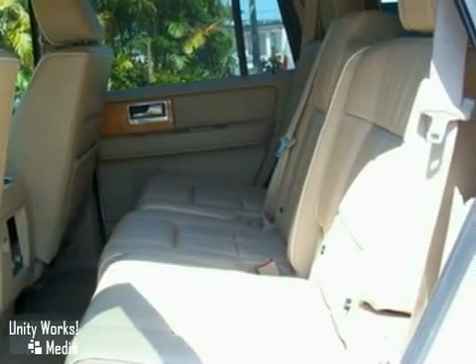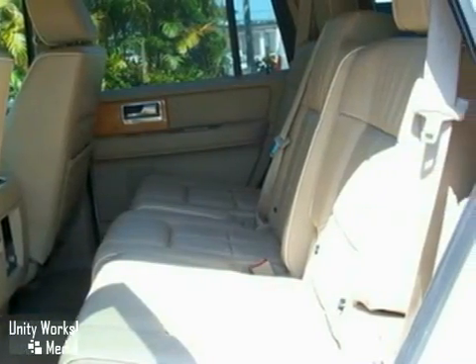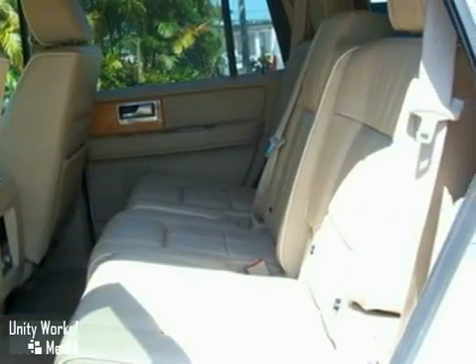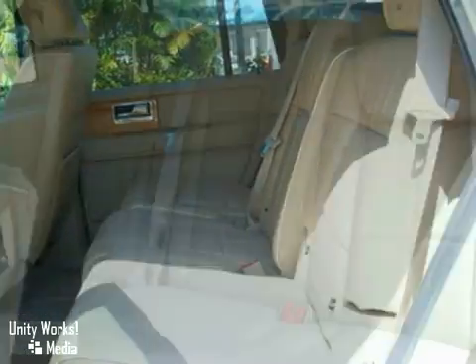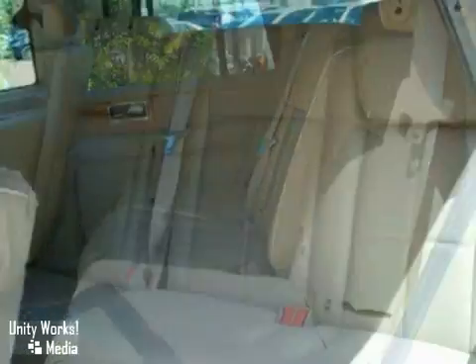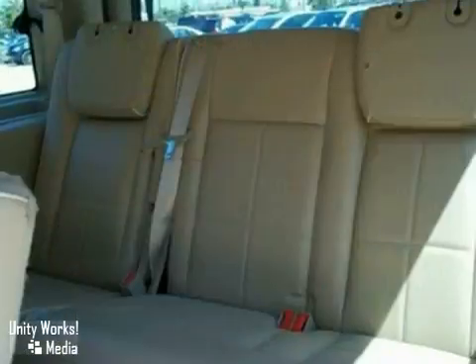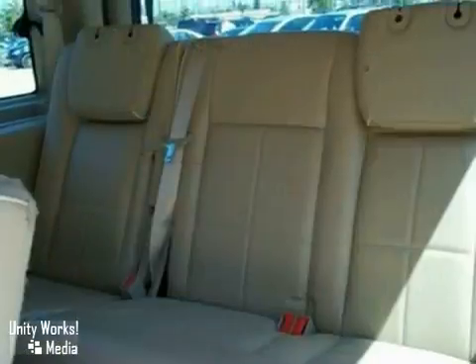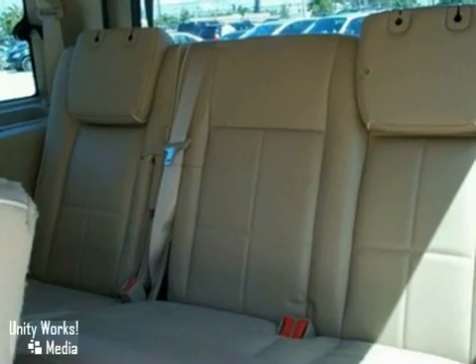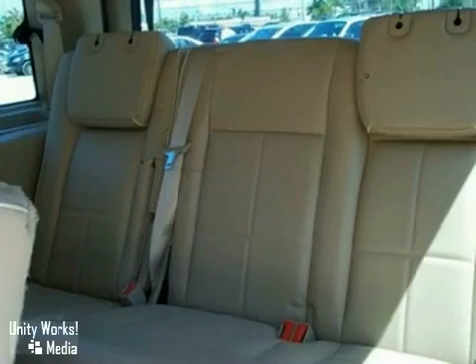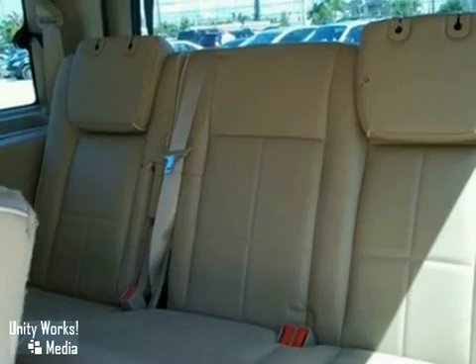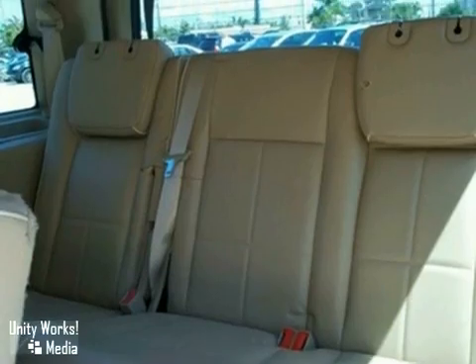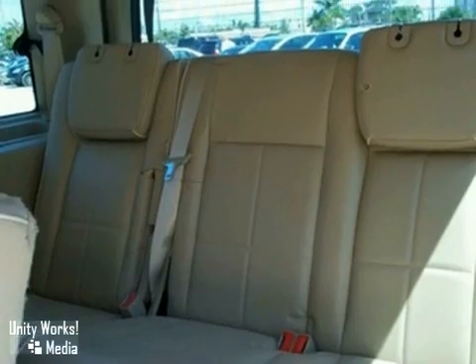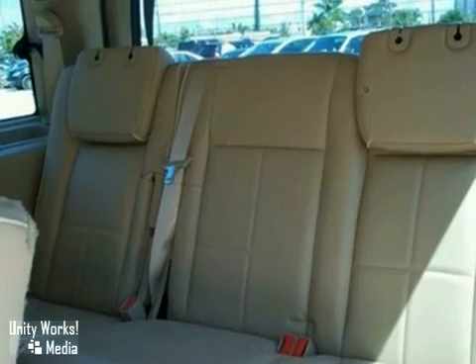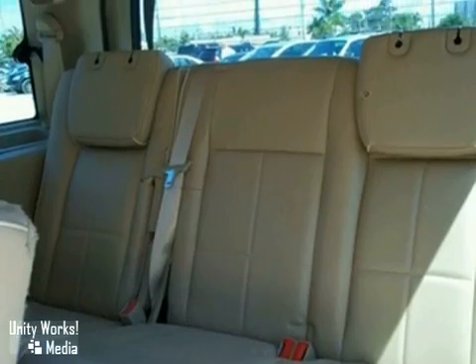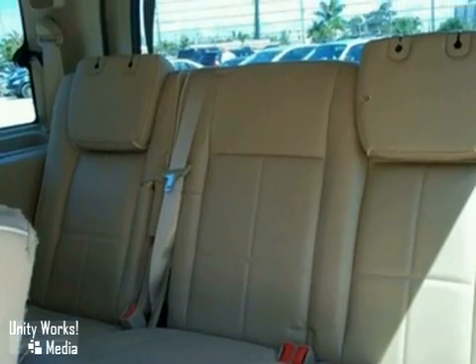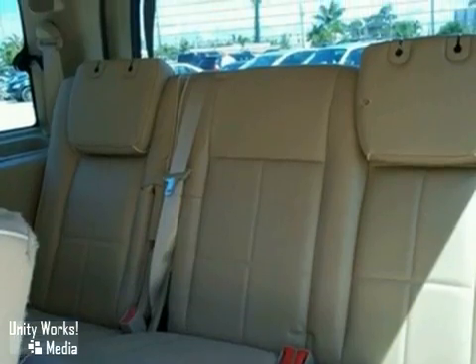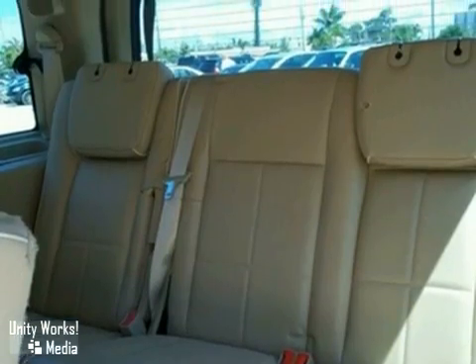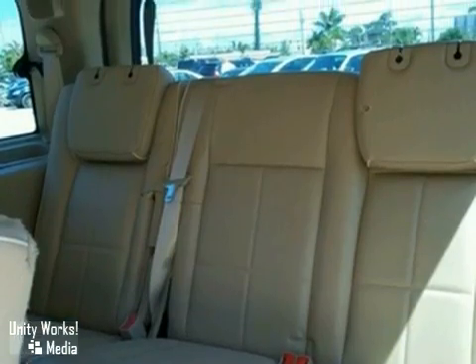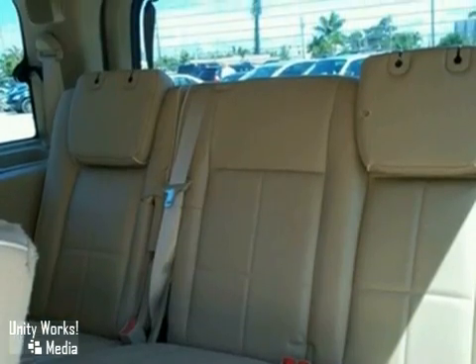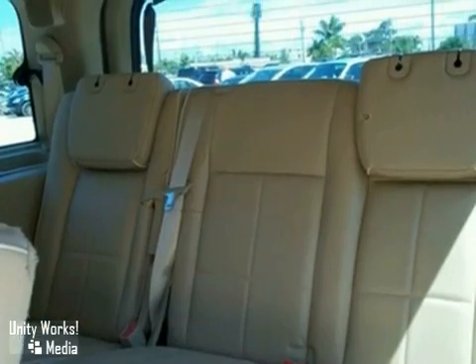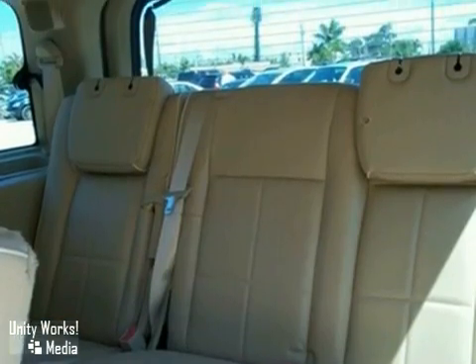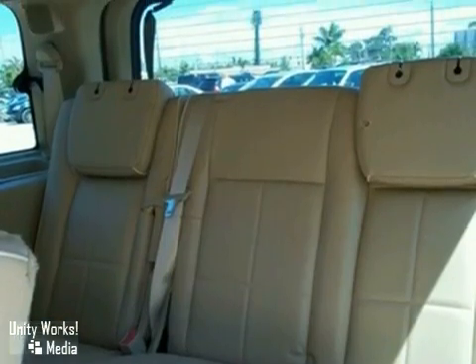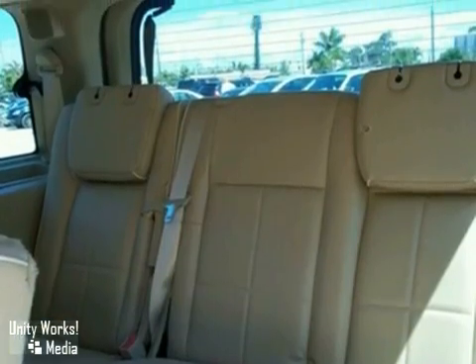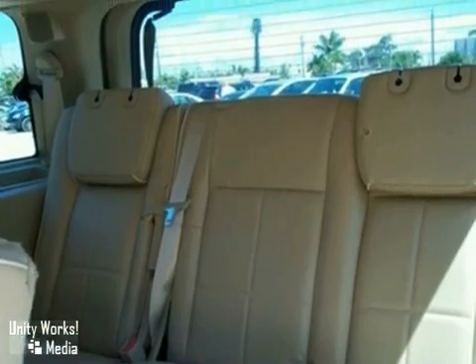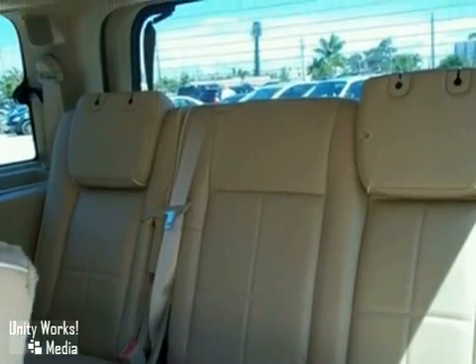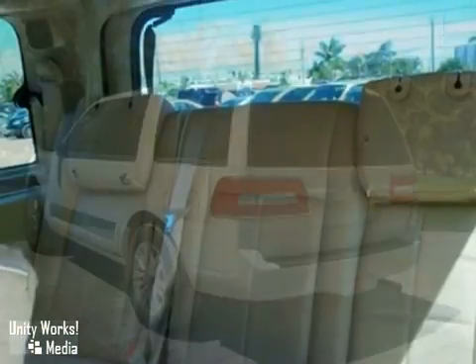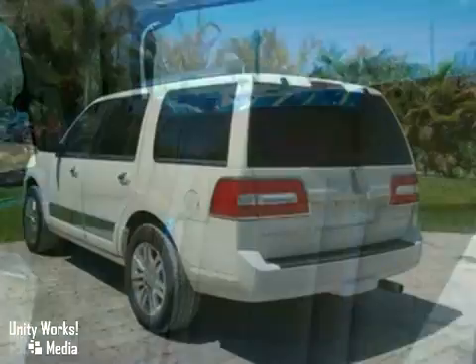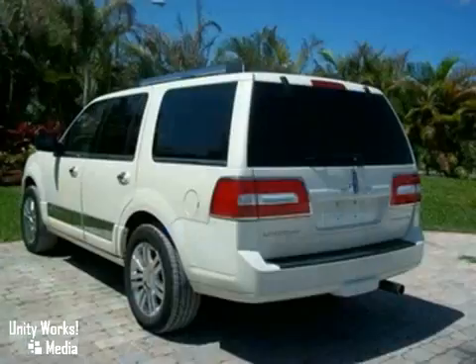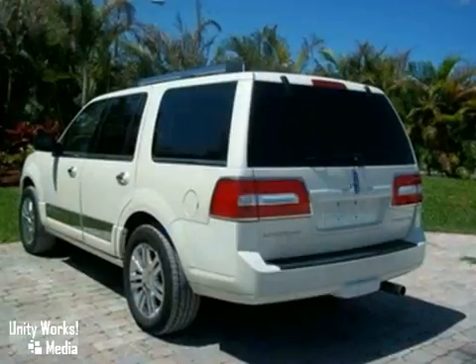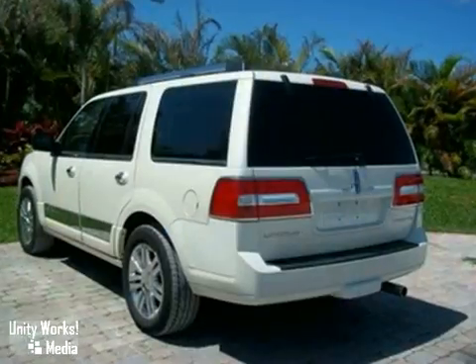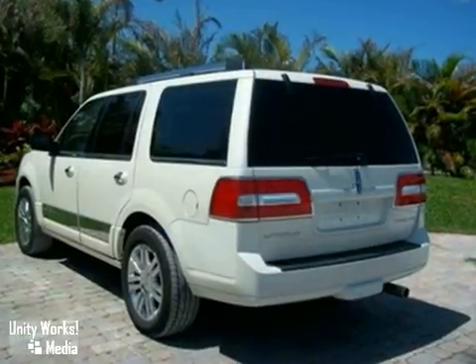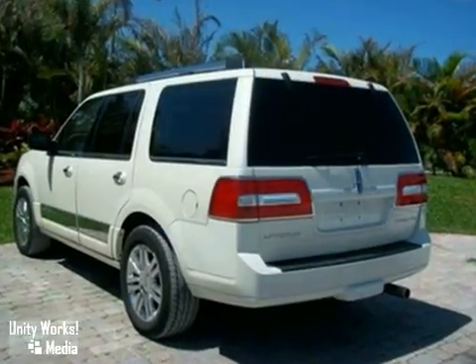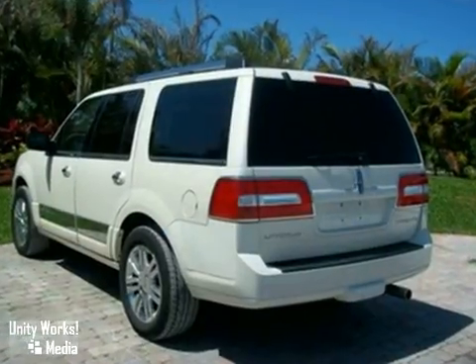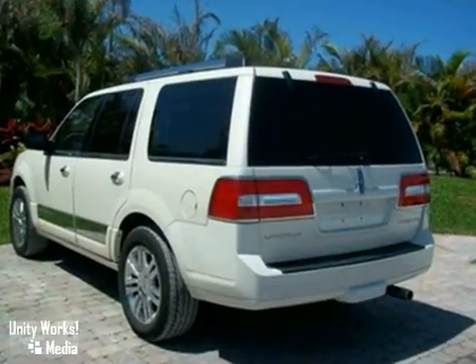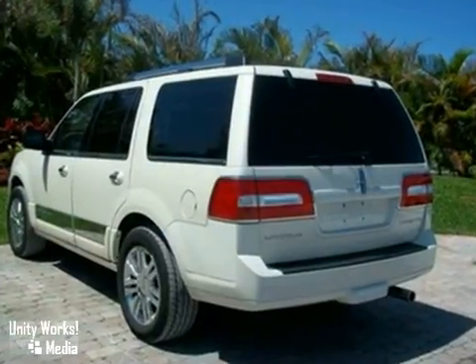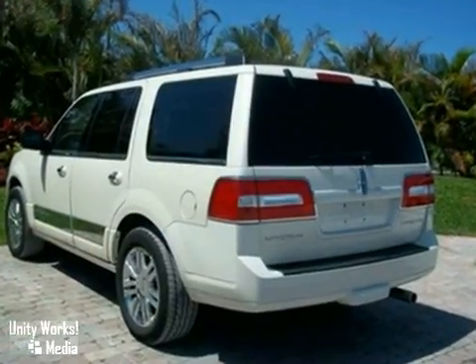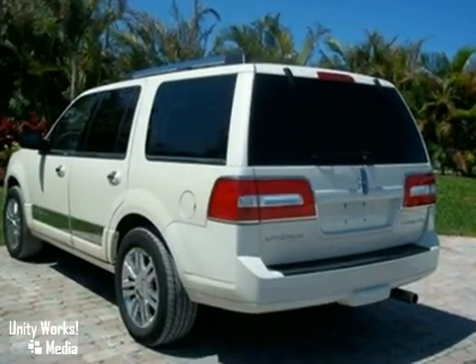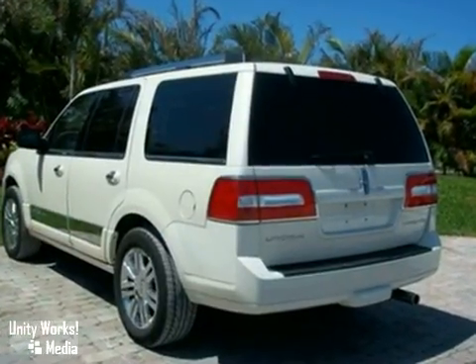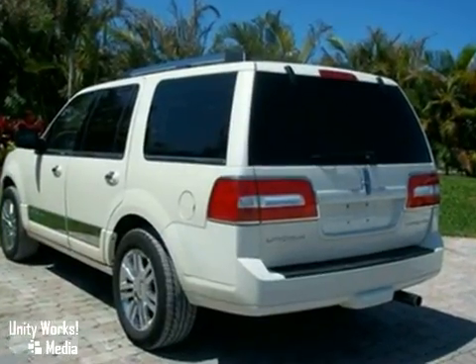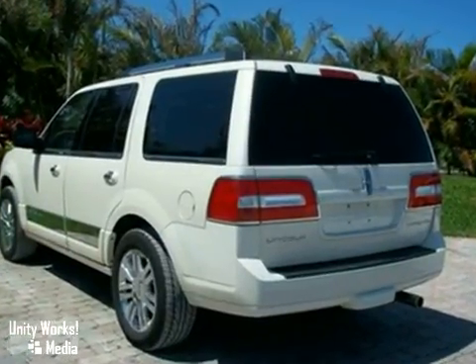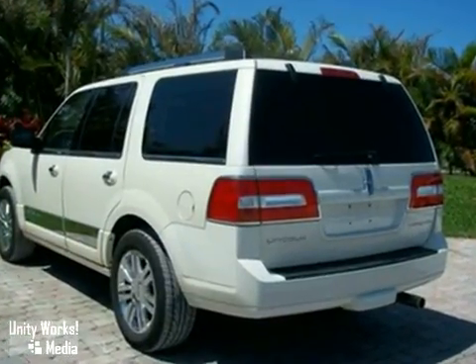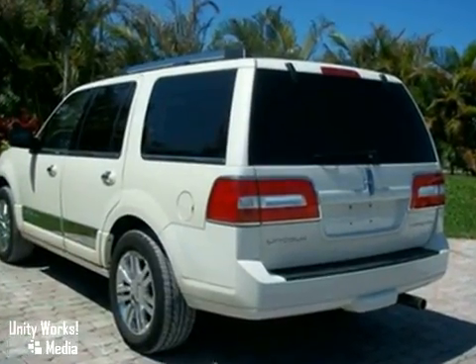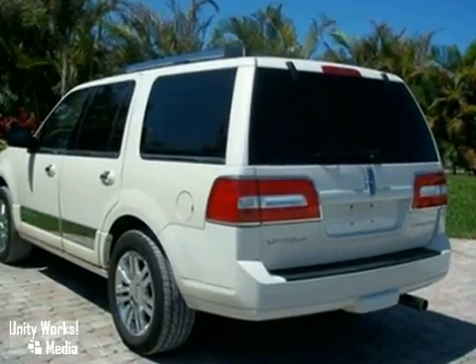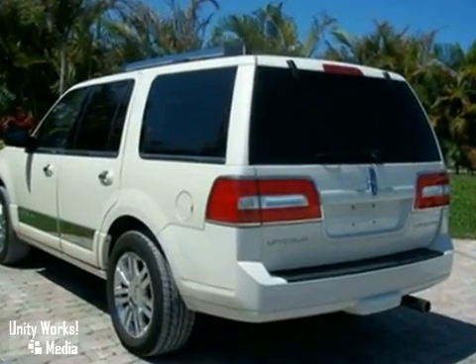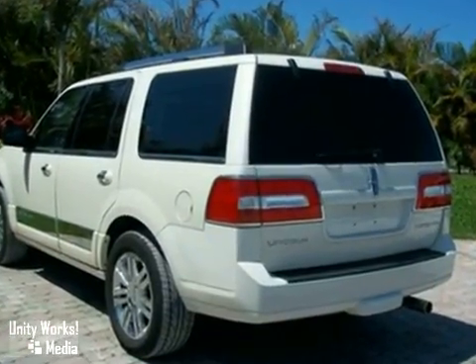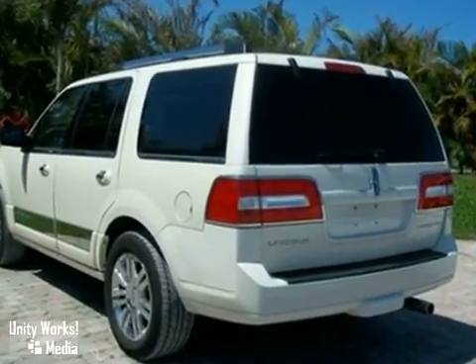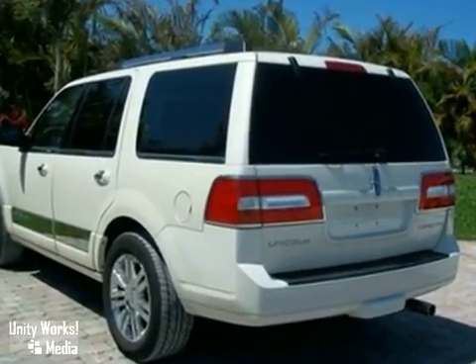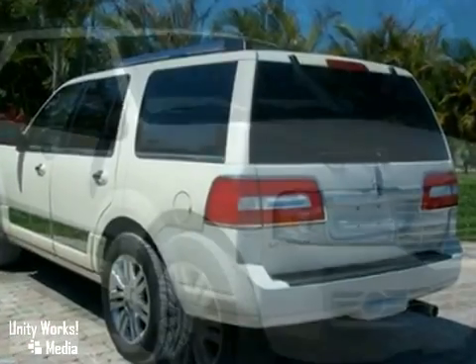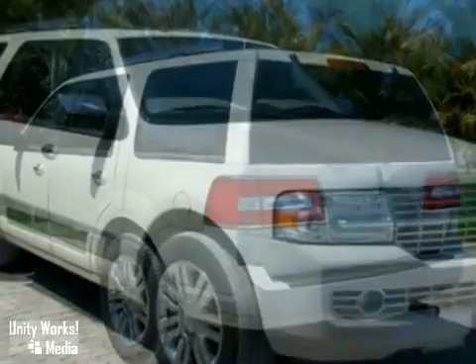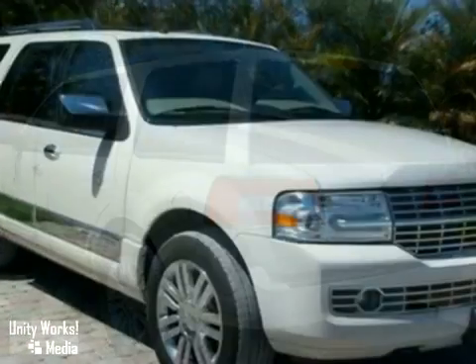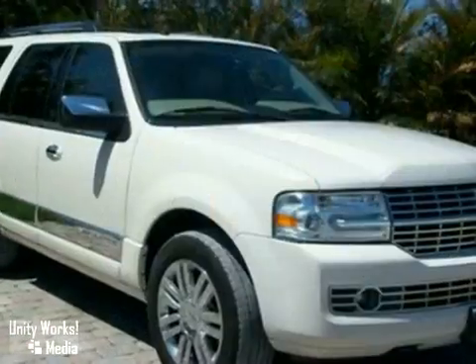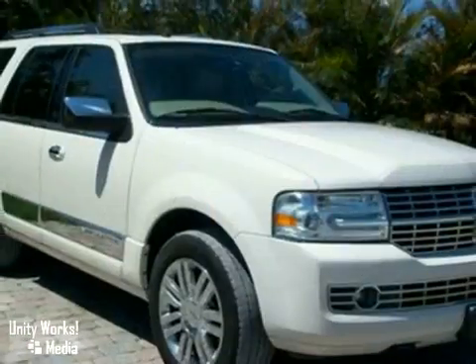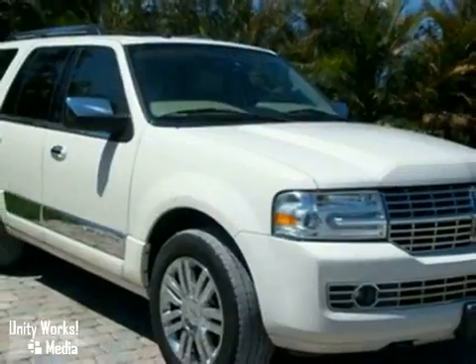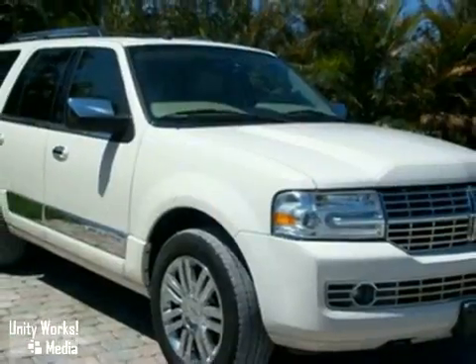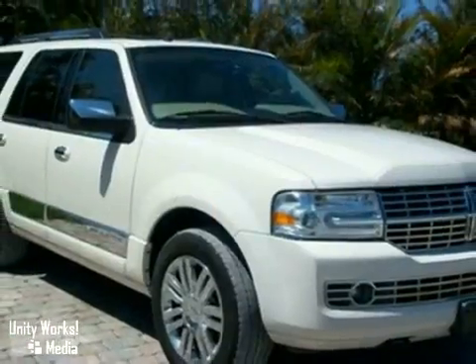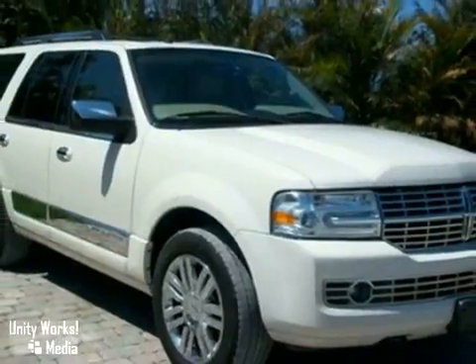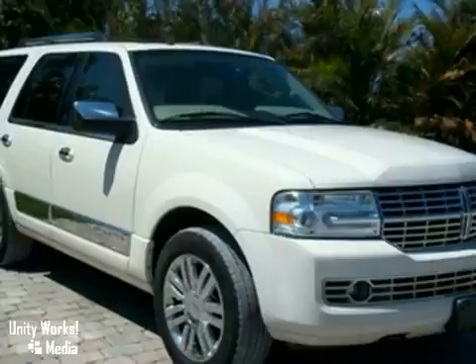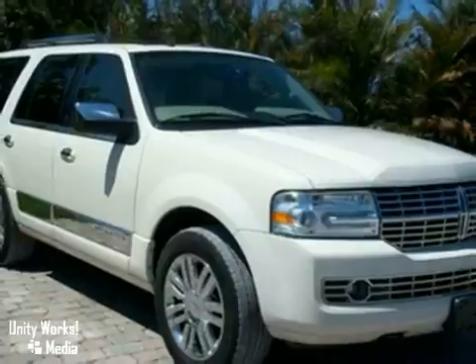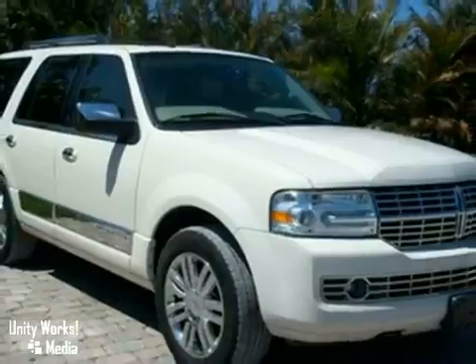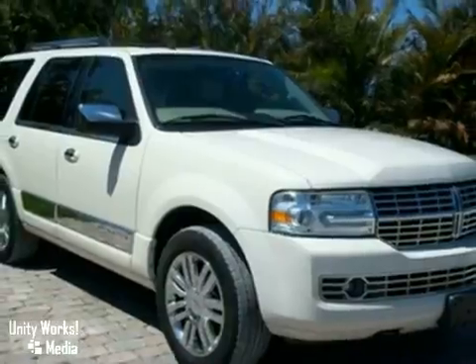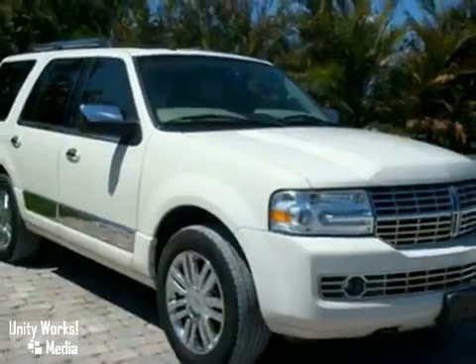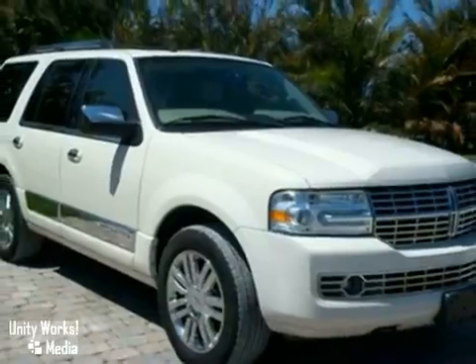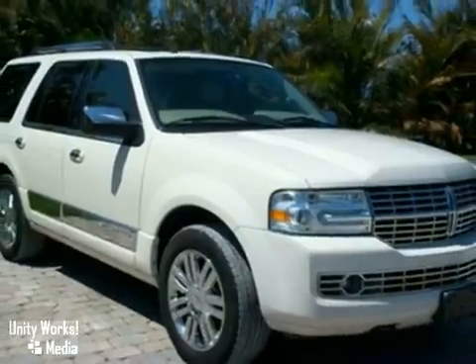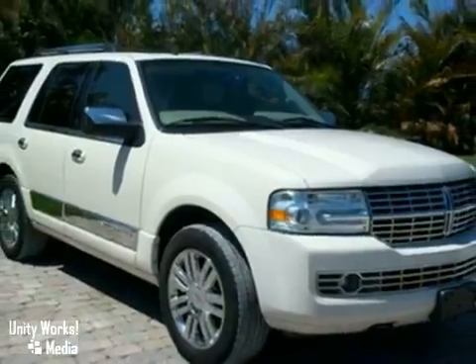And with a vehicle anti-theft system and the balance of its factory warranty, it won't be here long. Come in for a test drive.